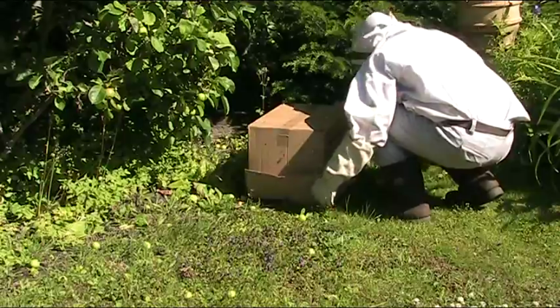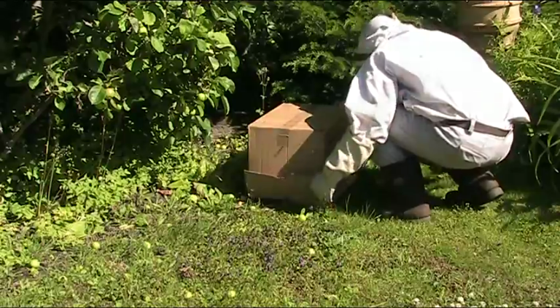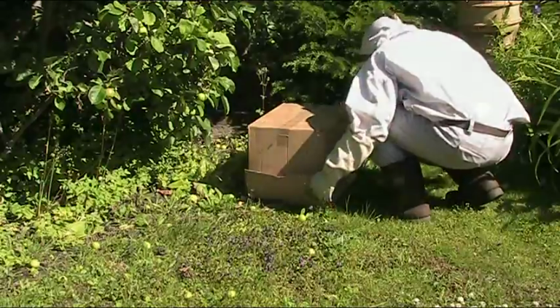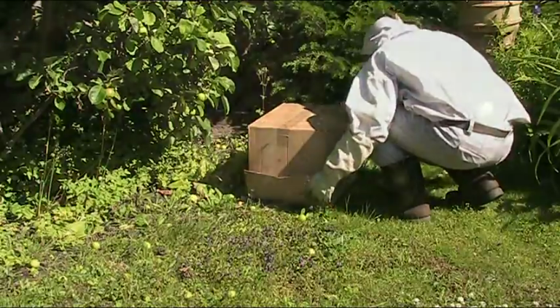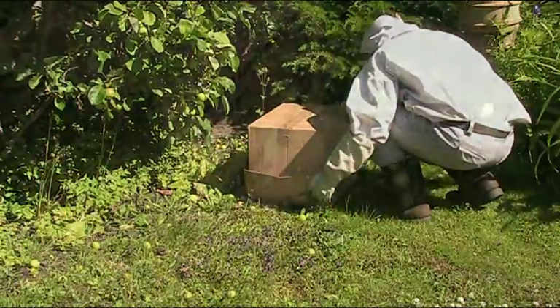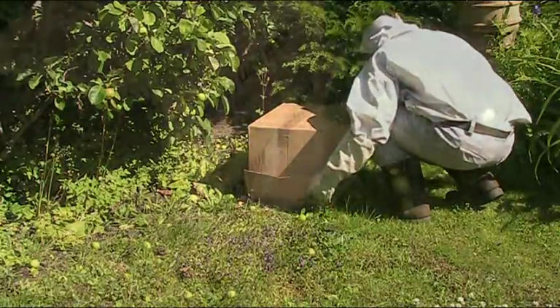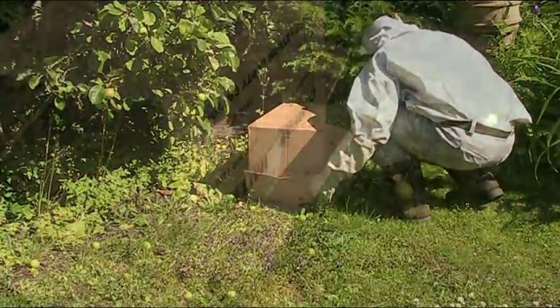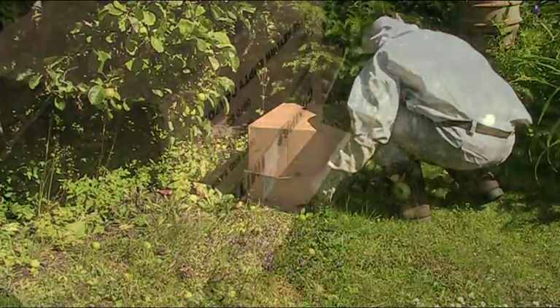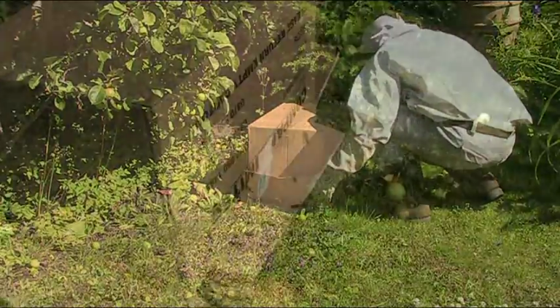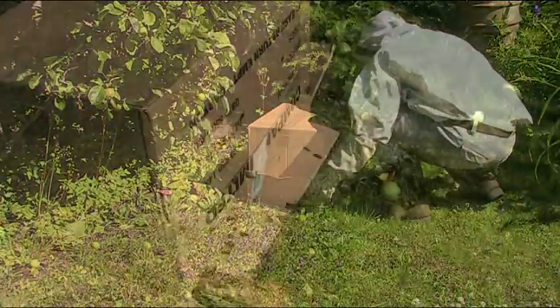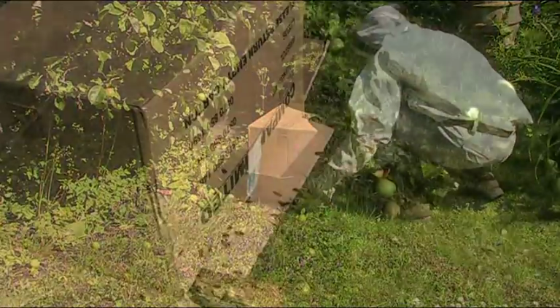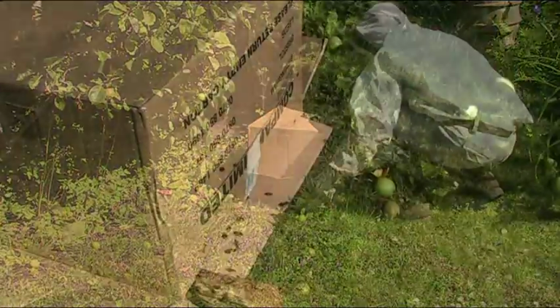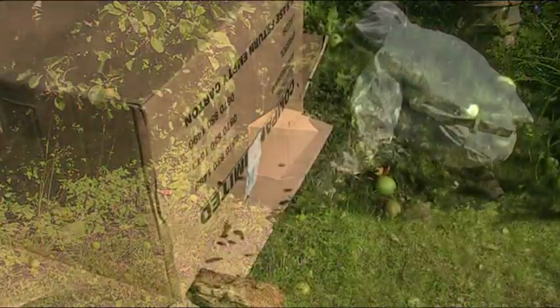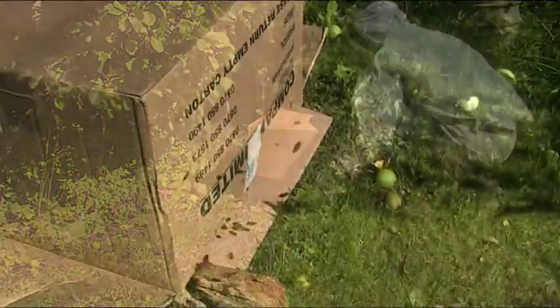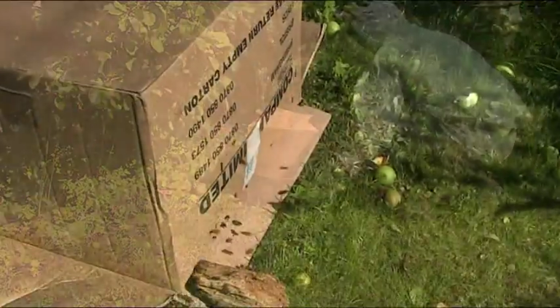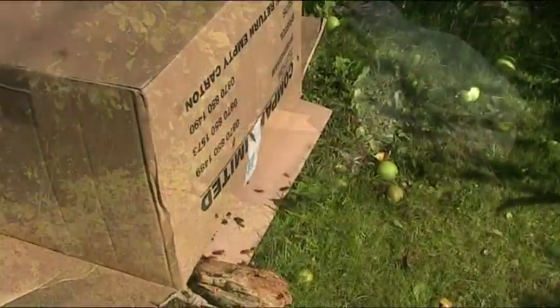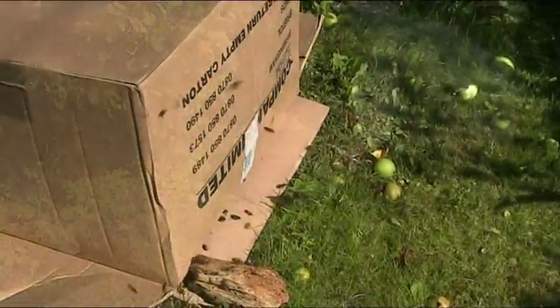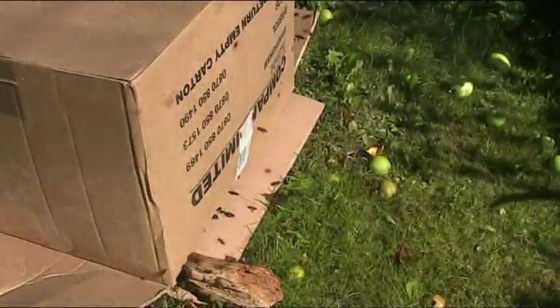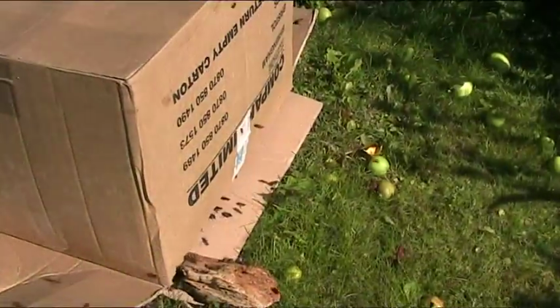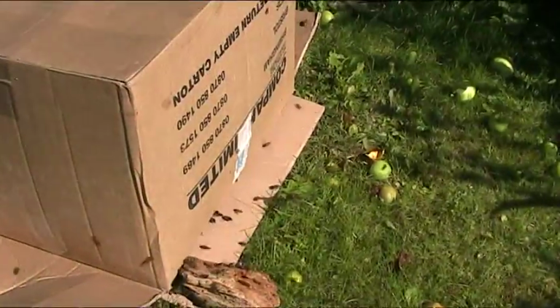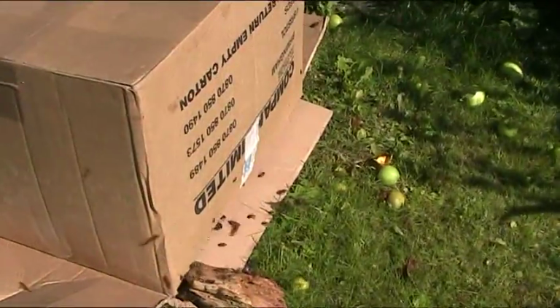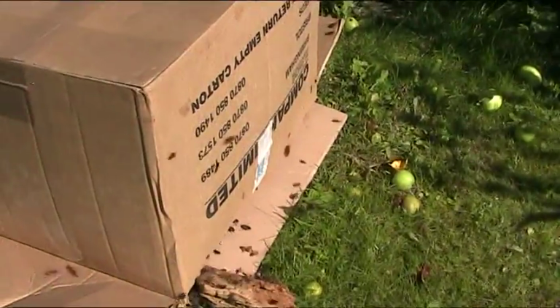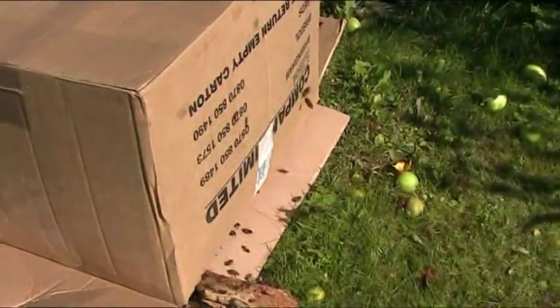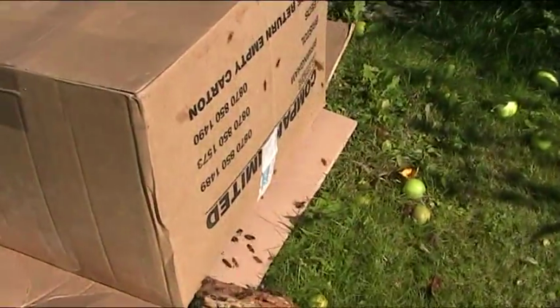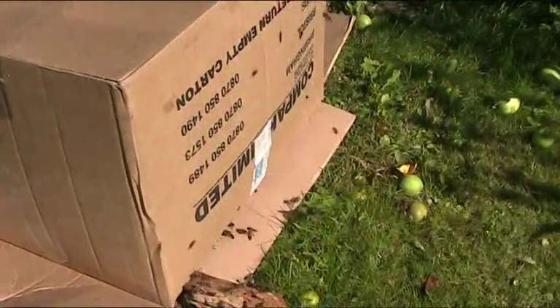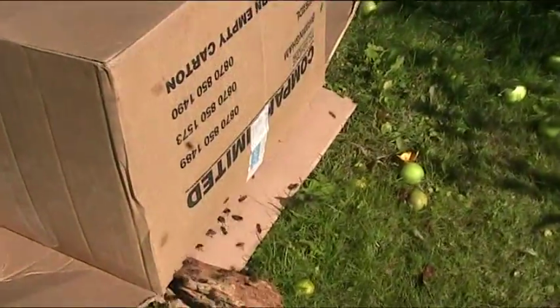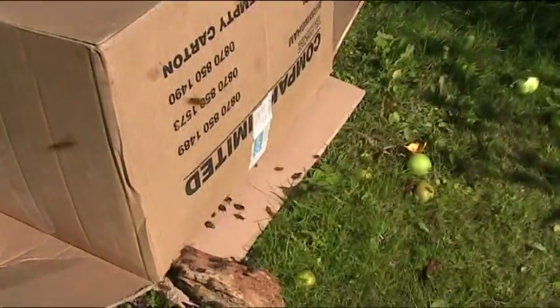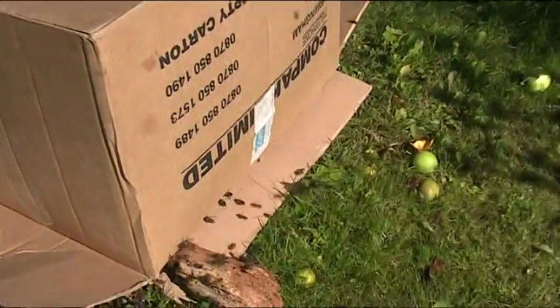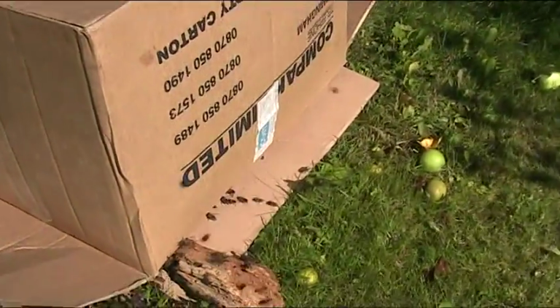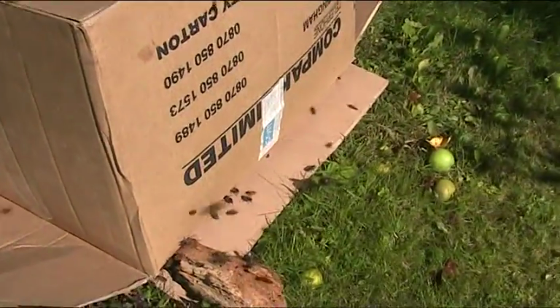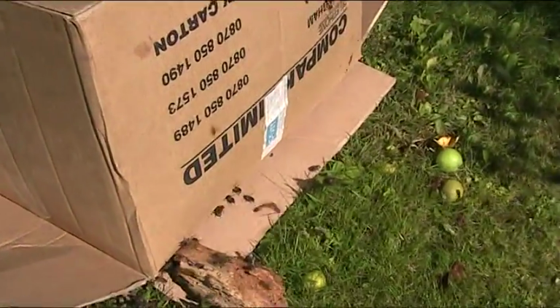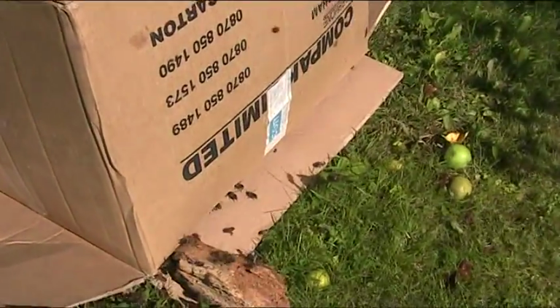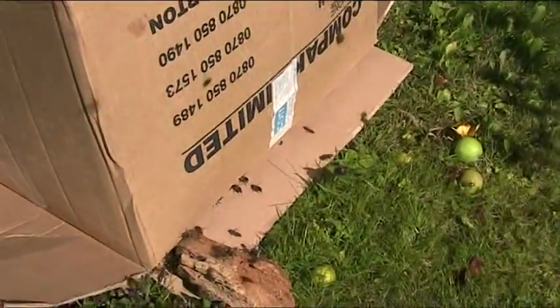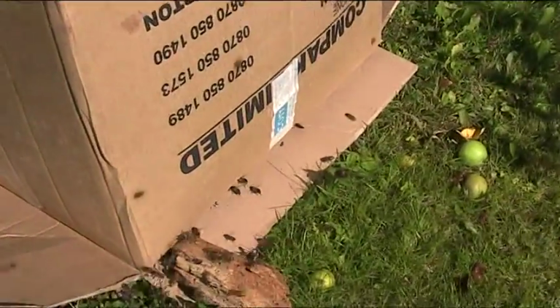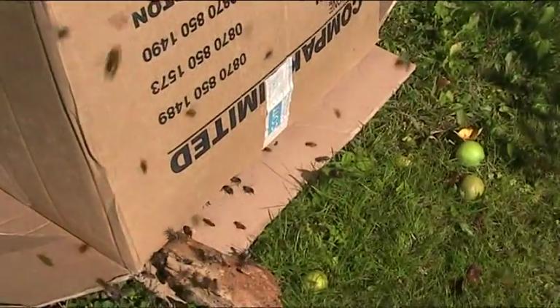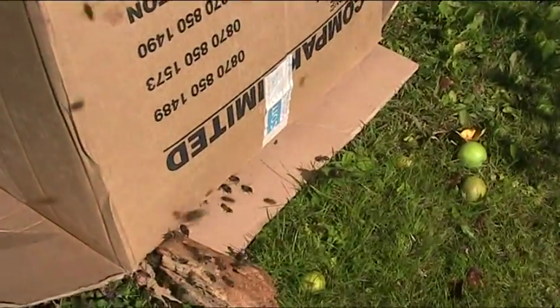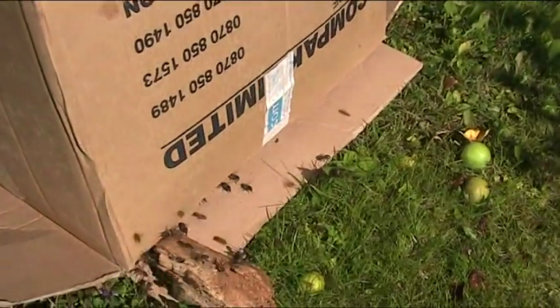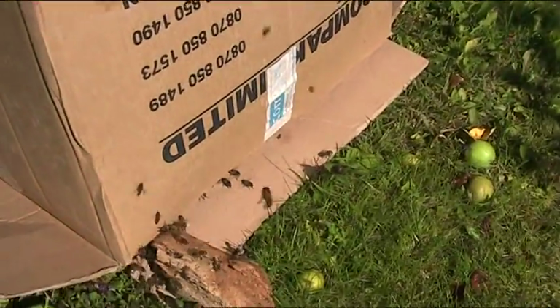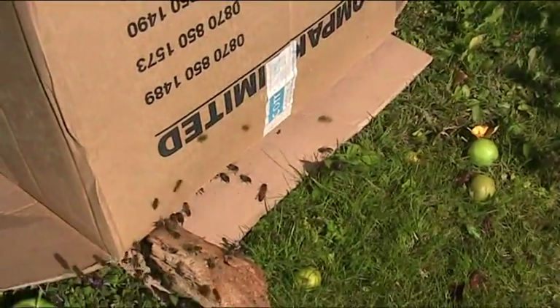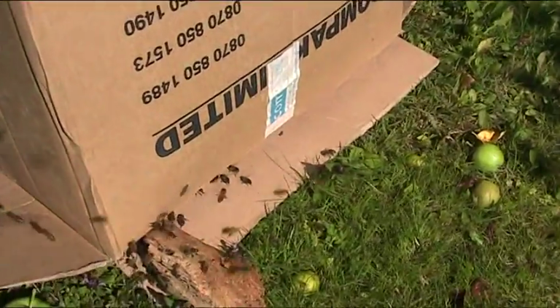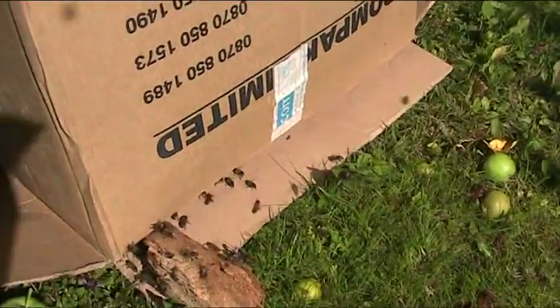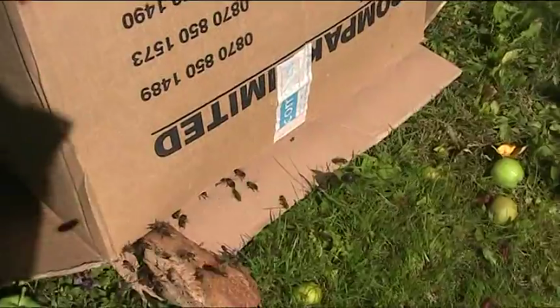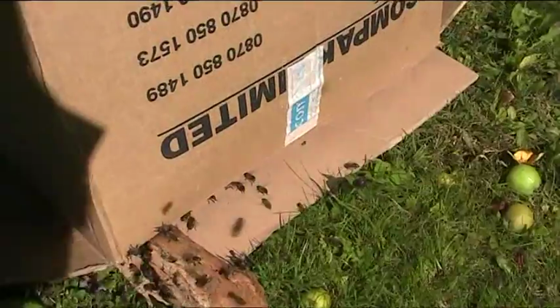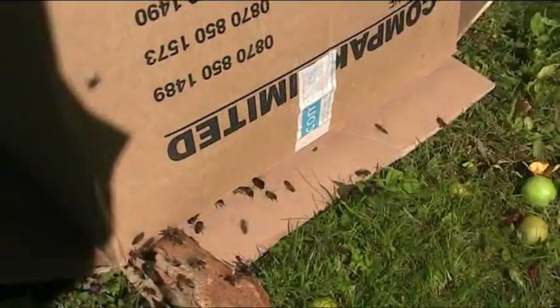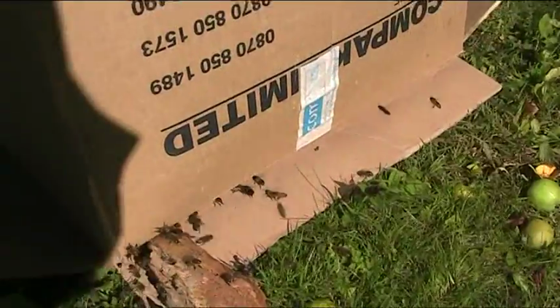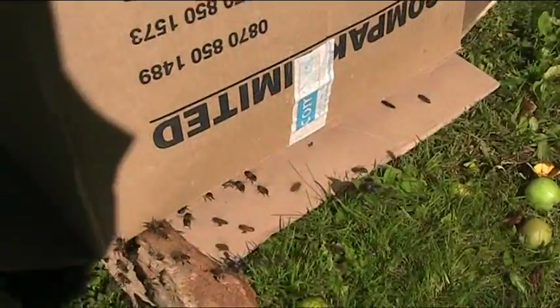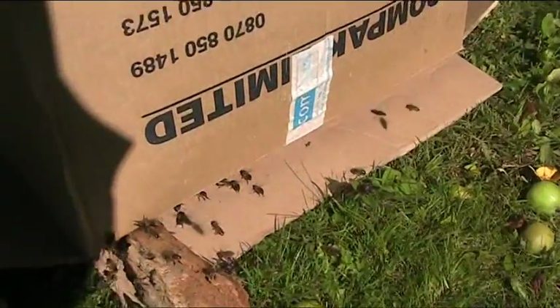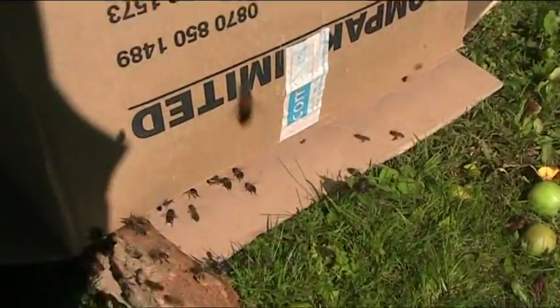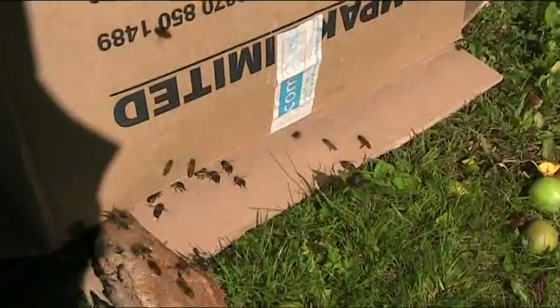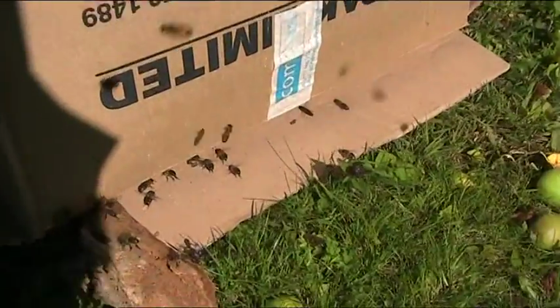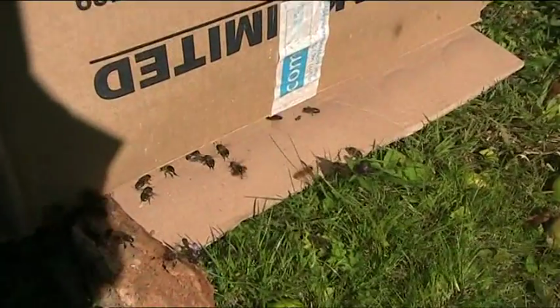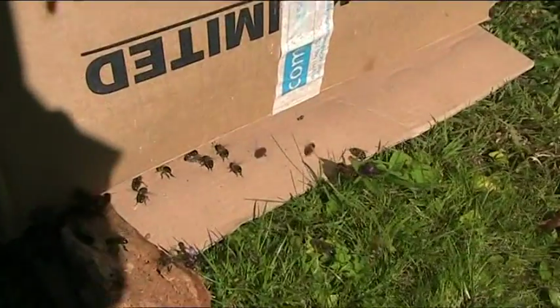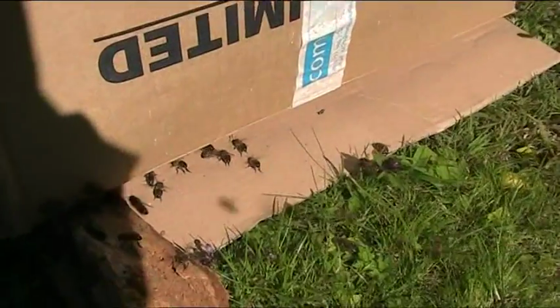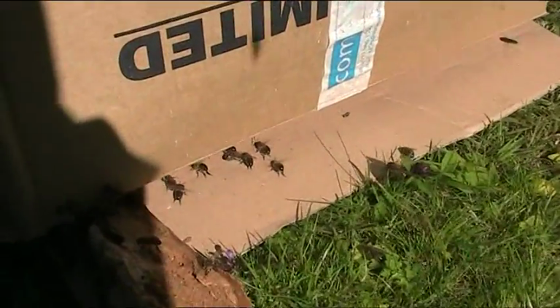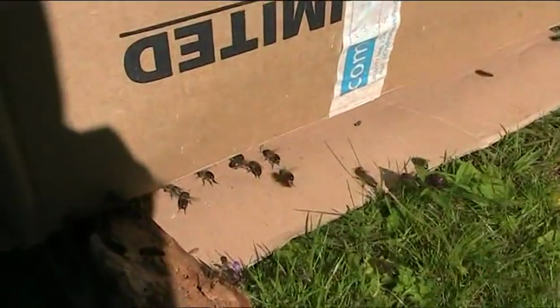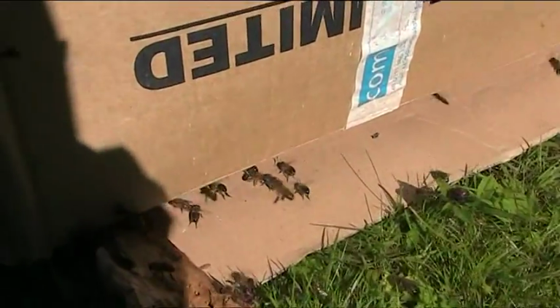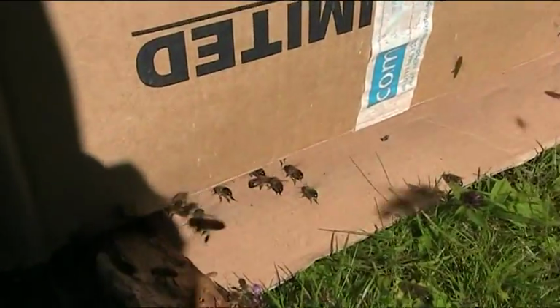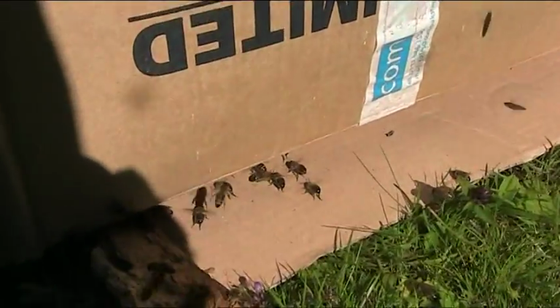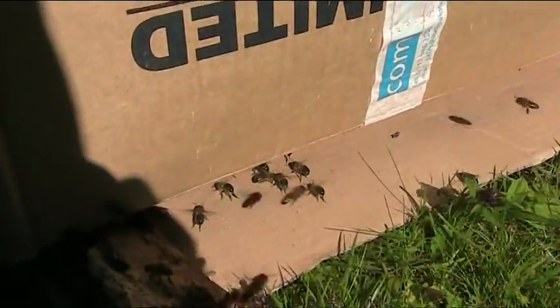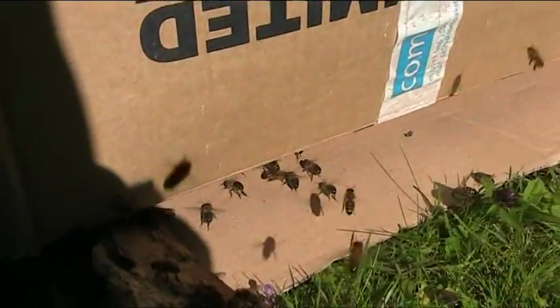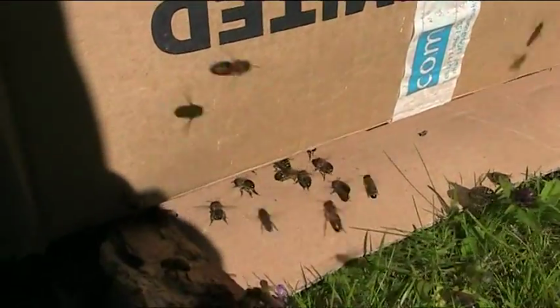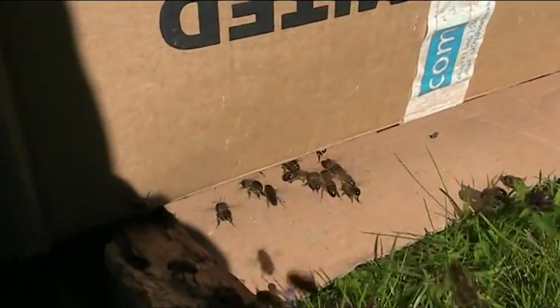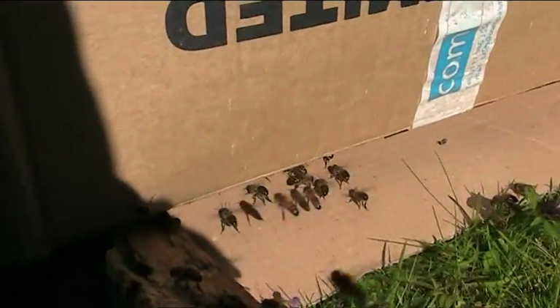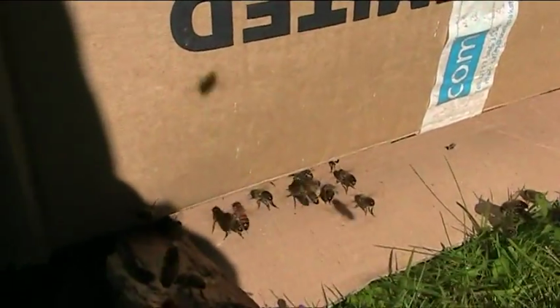I want to catch them to put them in a new empty hive so they'll have a new home and the queen will be able to start laying eggs again.